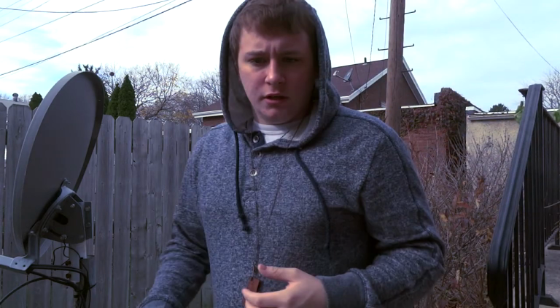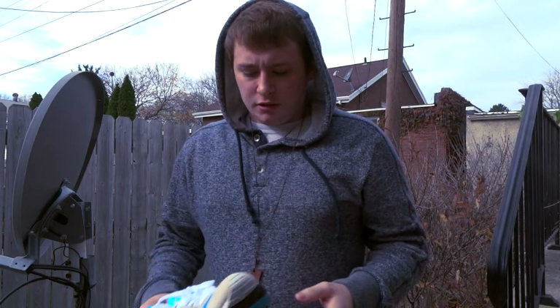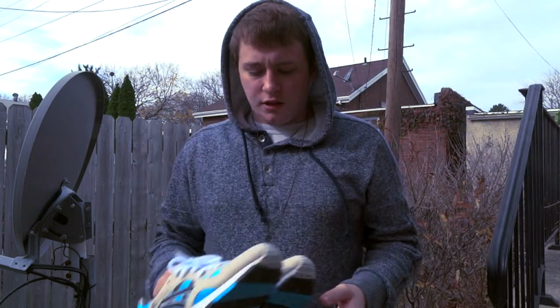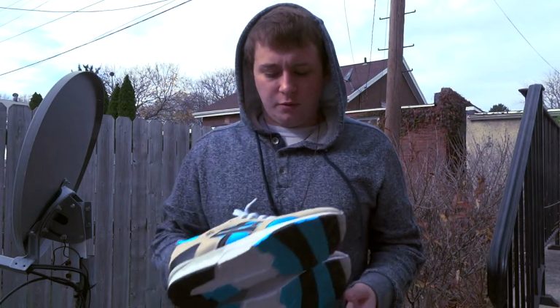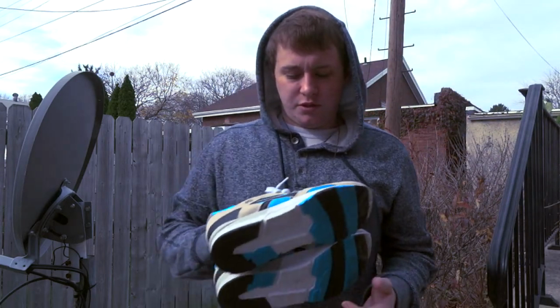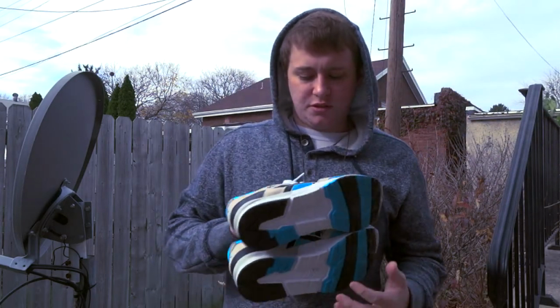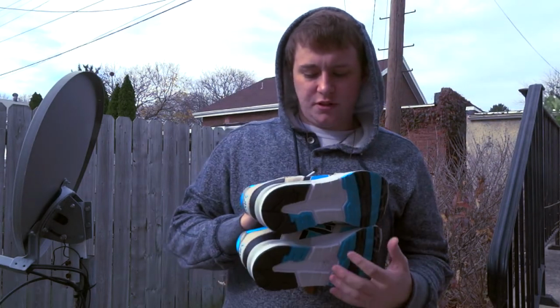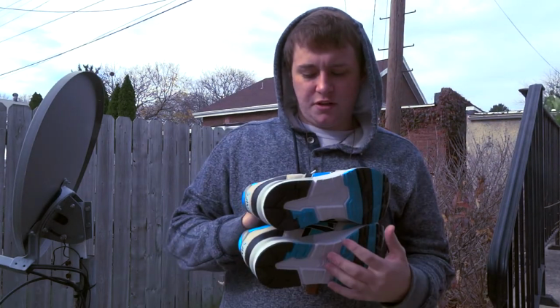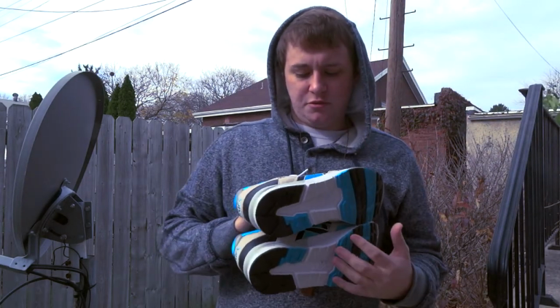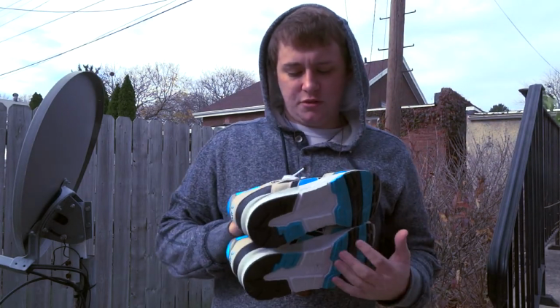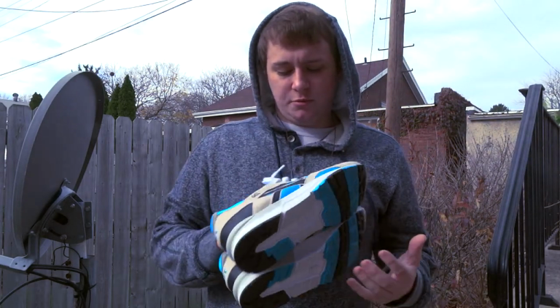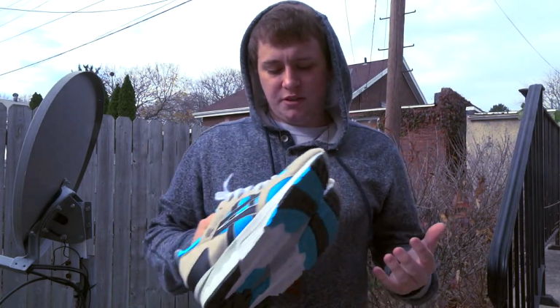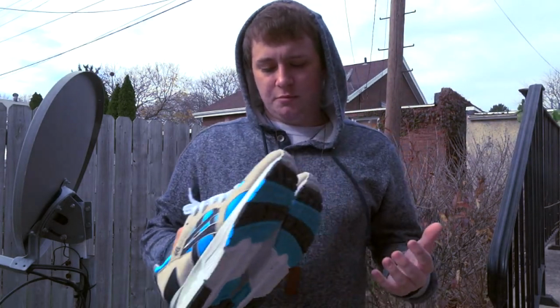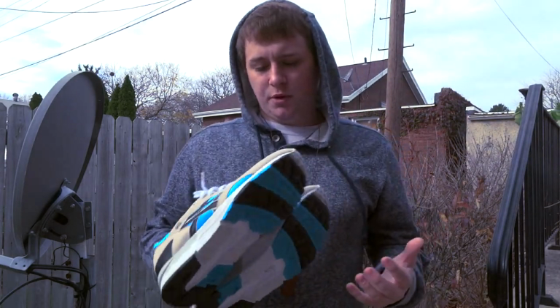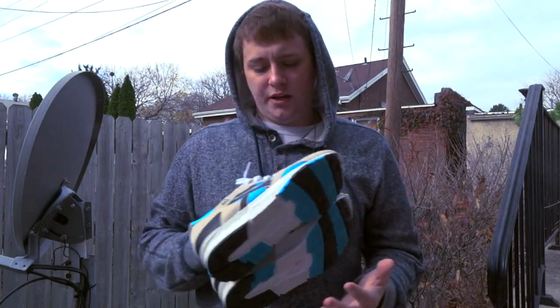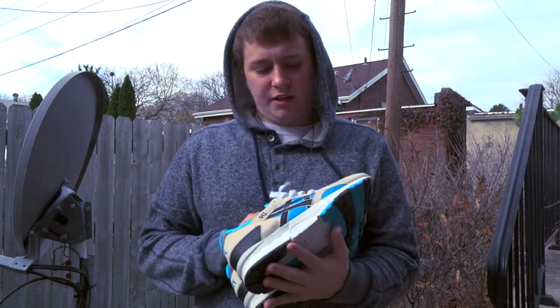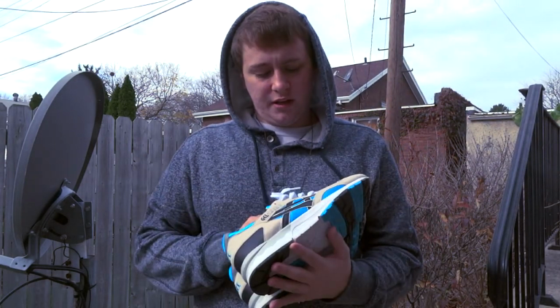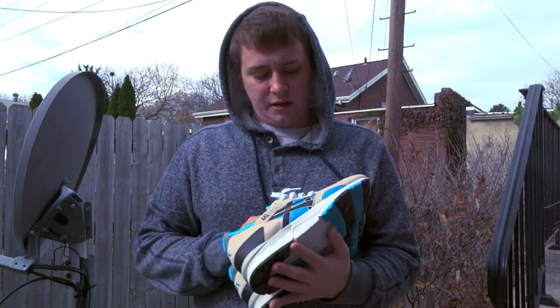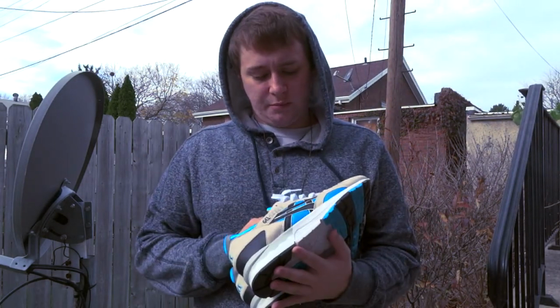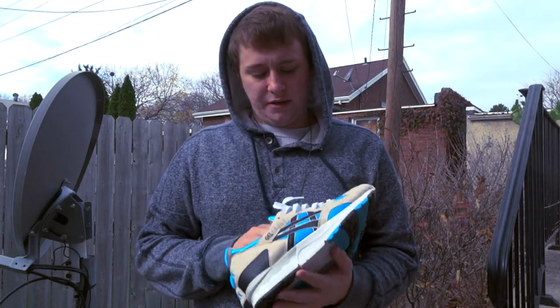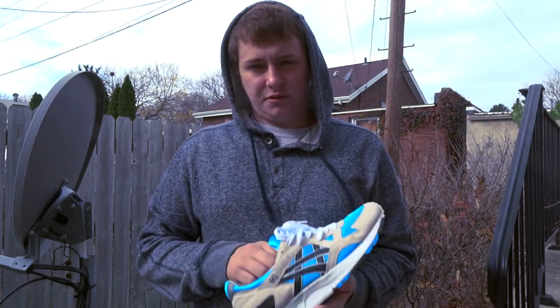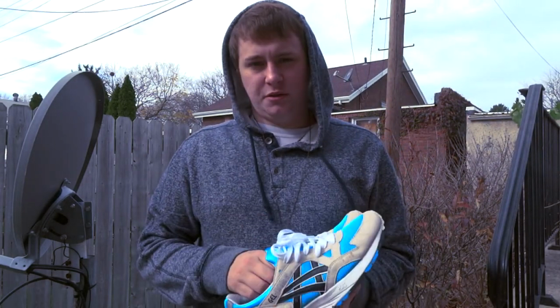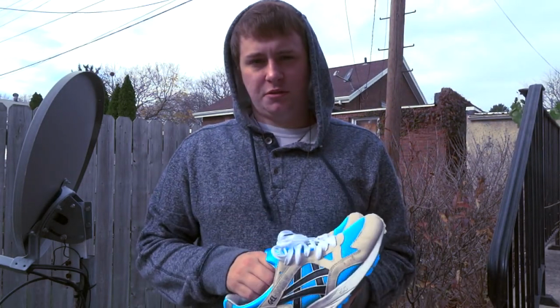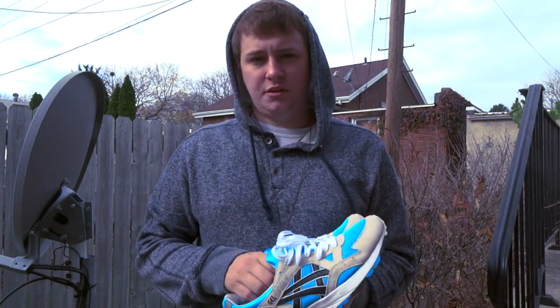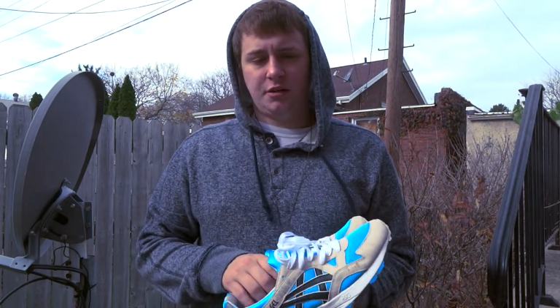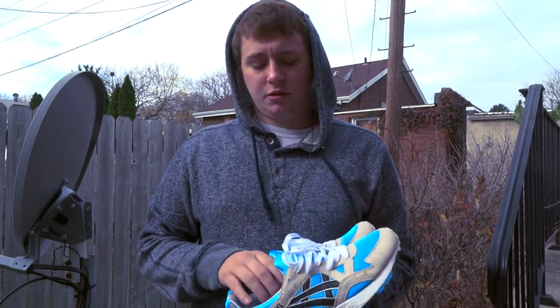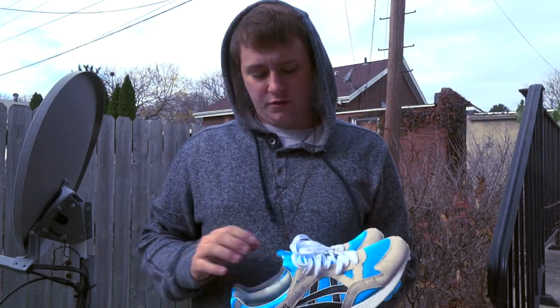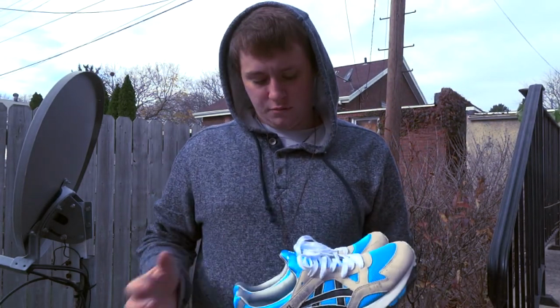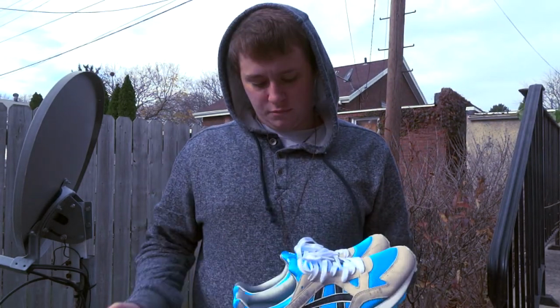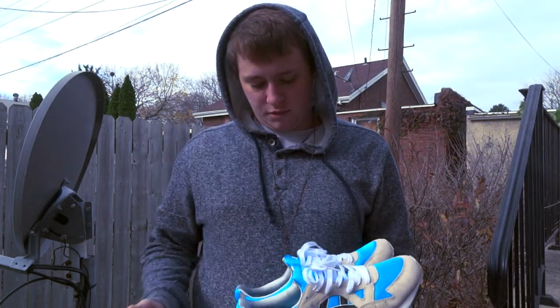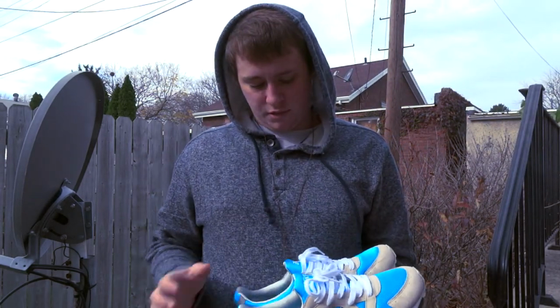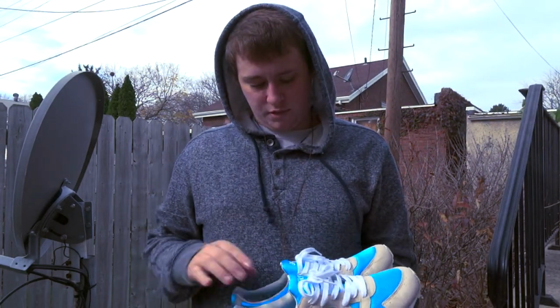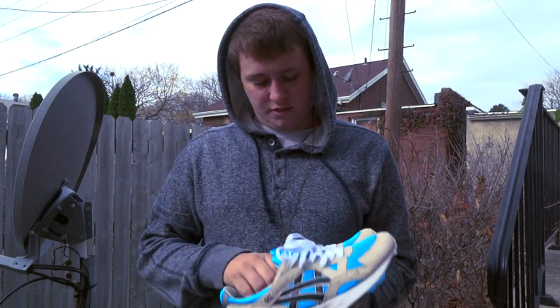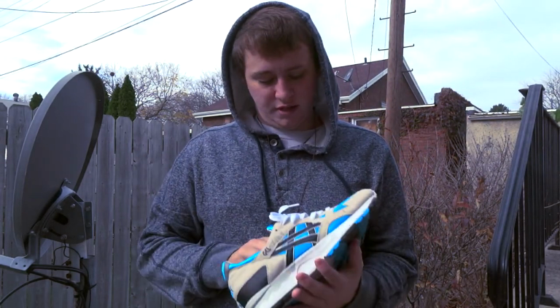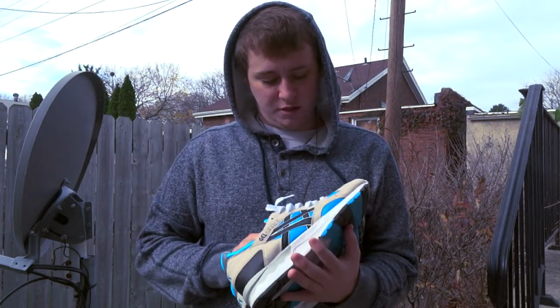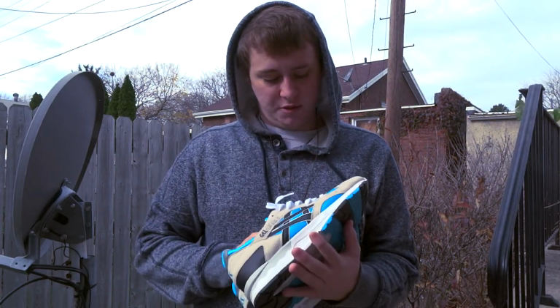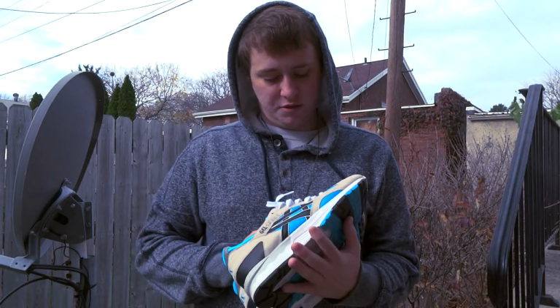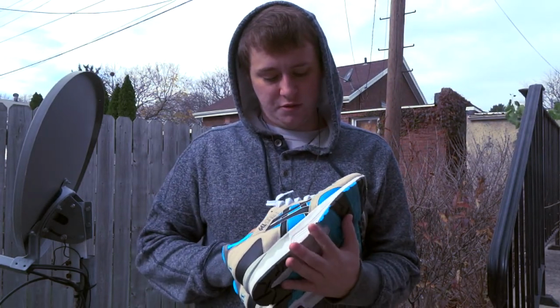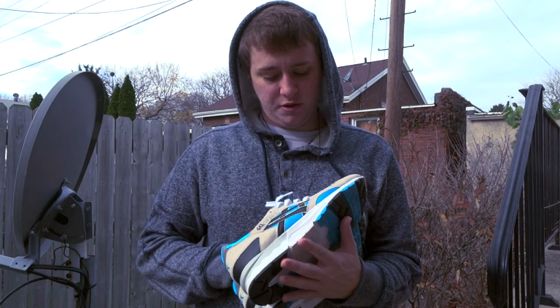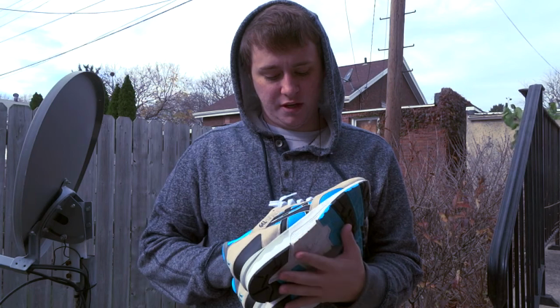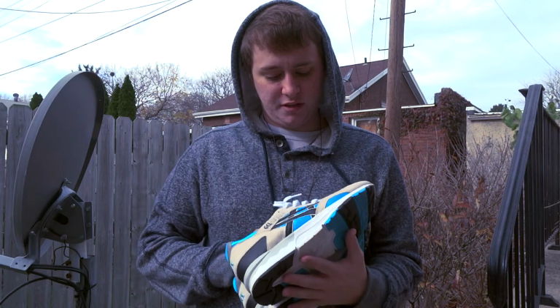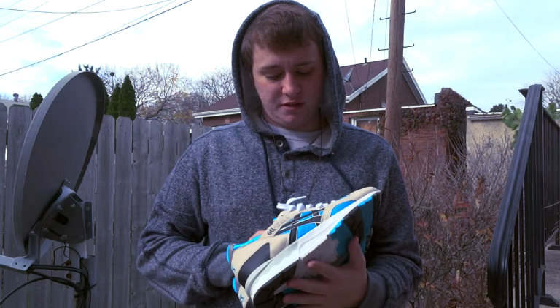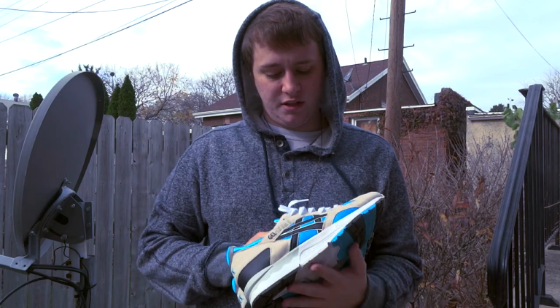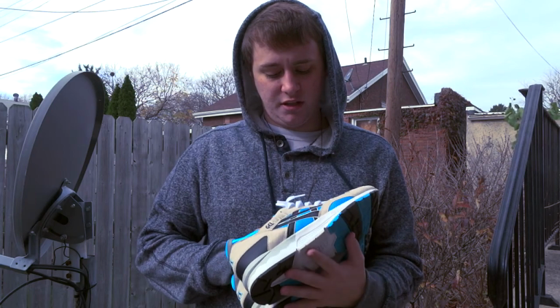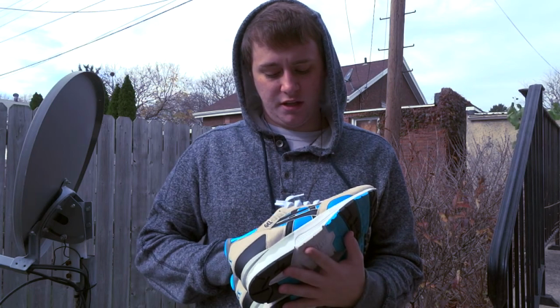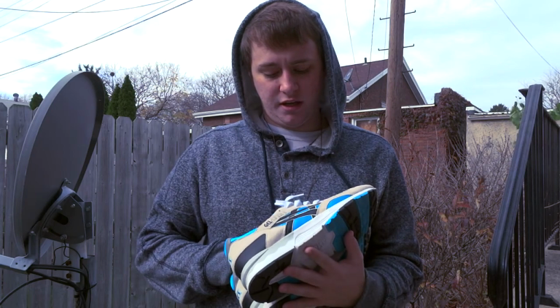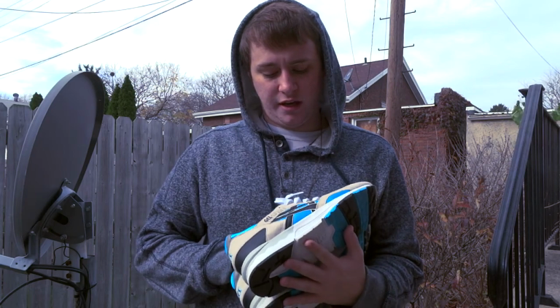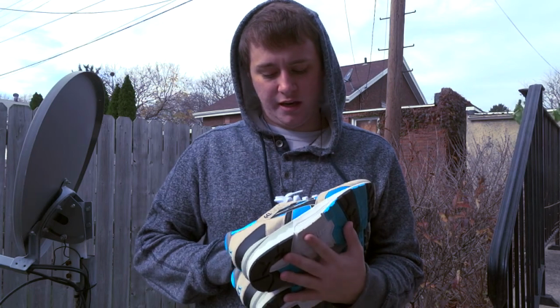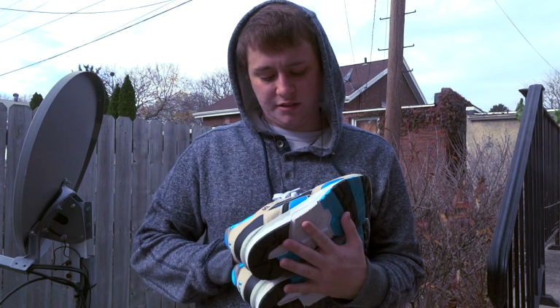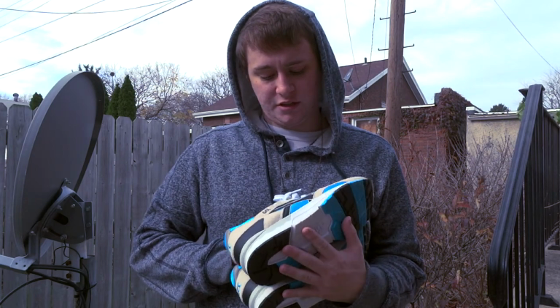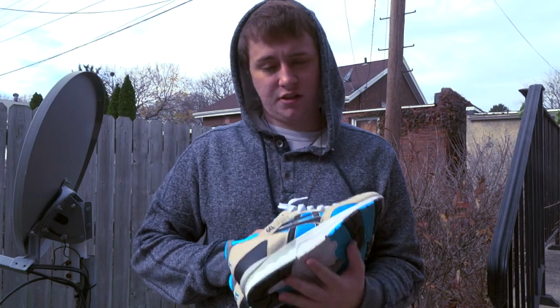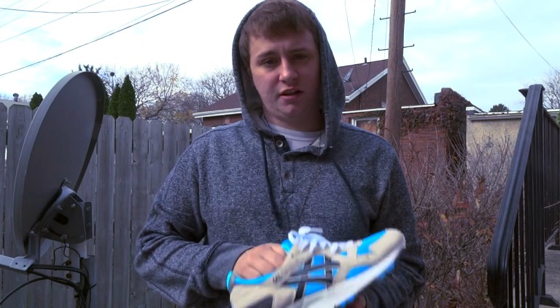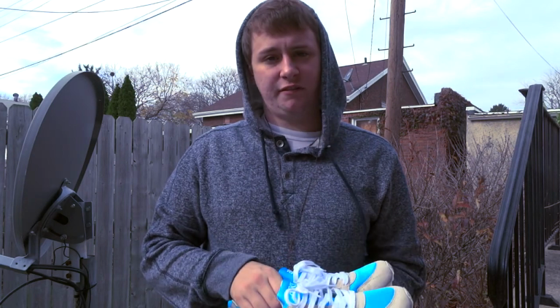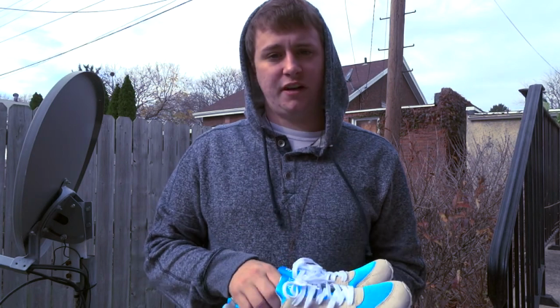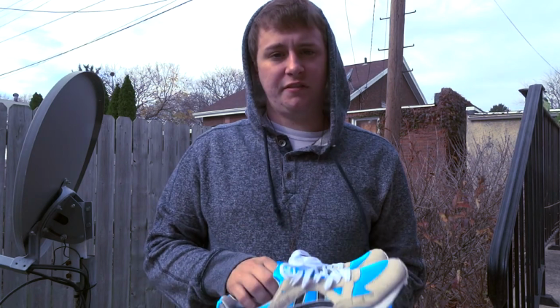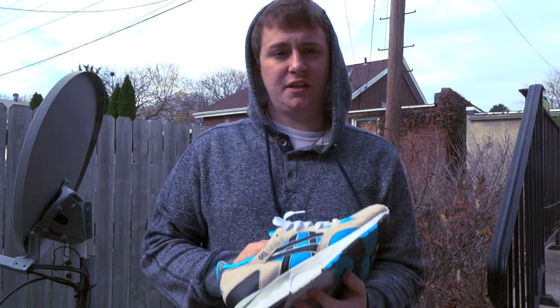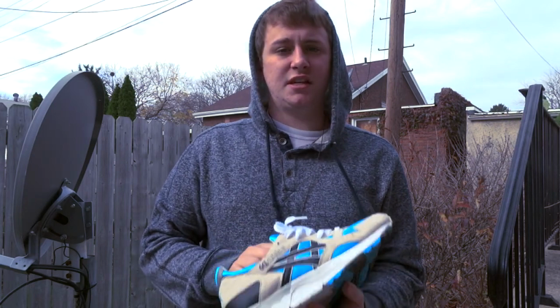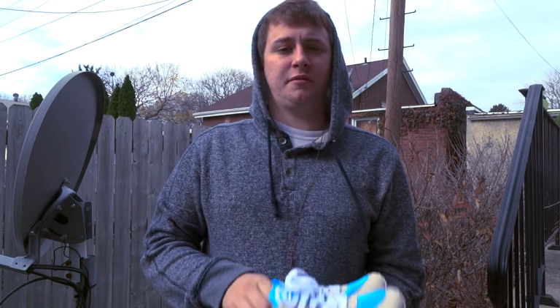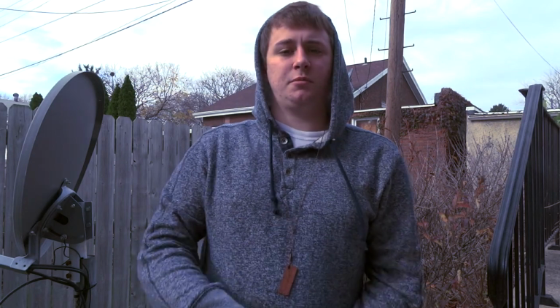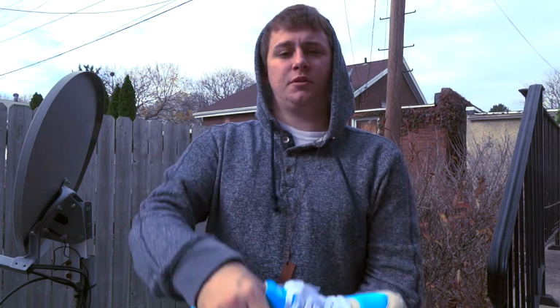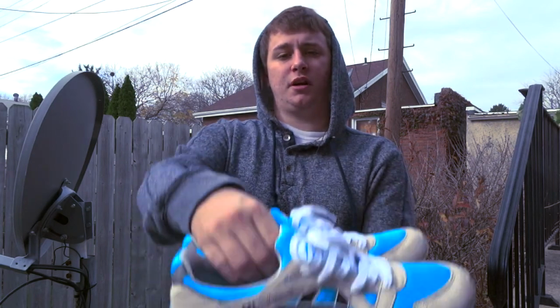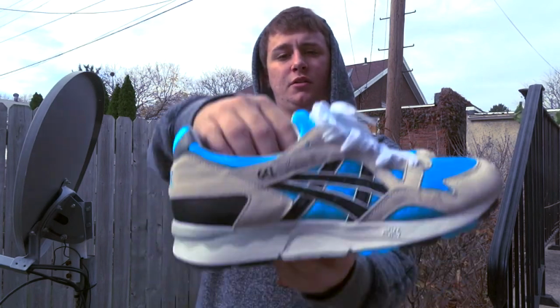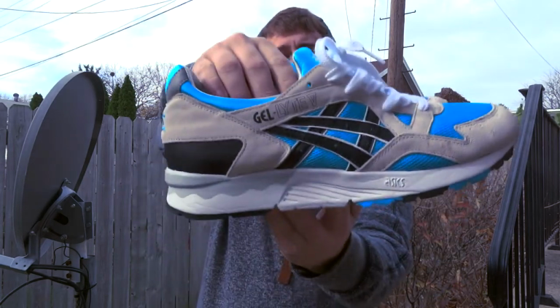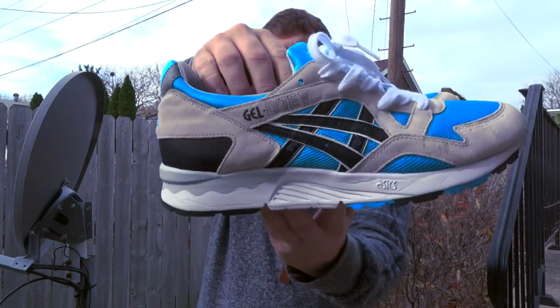Alright, what is going on YouTube, it is Brady and I'm back with a new sneaker review. Today I'll be showing you guys the ASICS Gel-Lyte 5 in the Atomic Blue colorway.